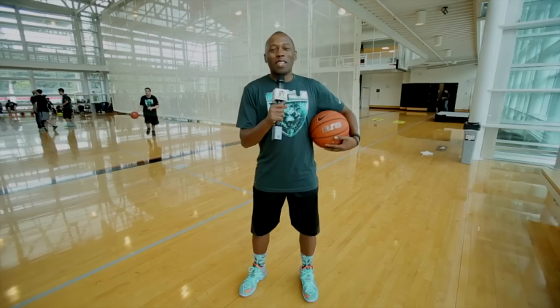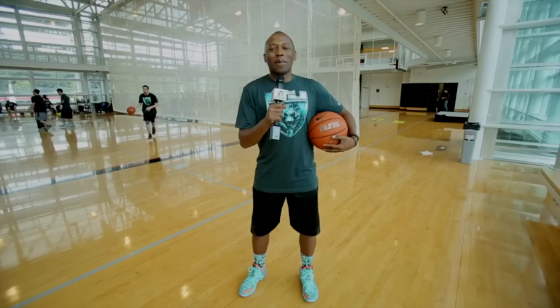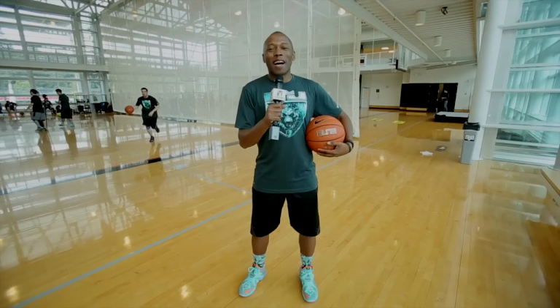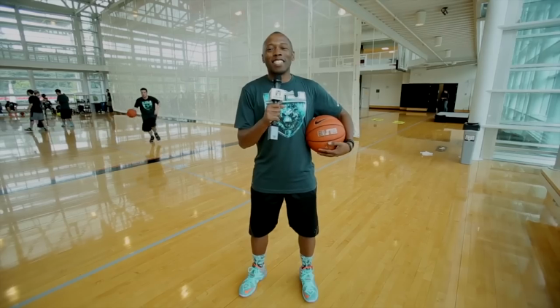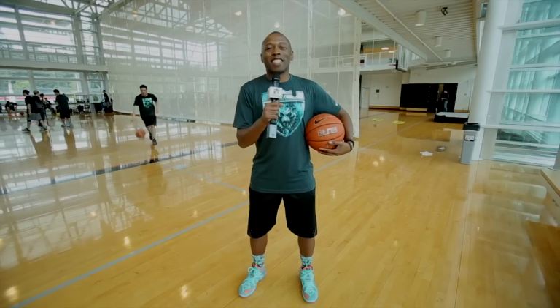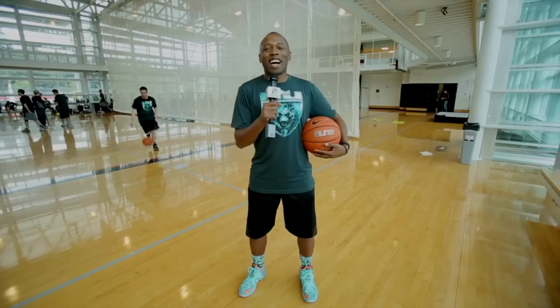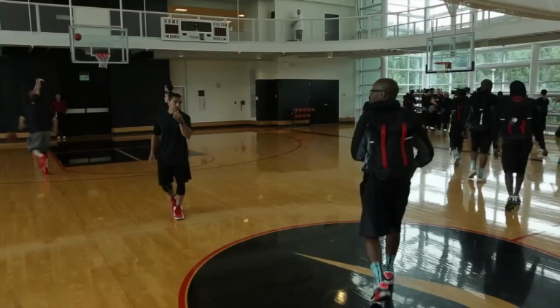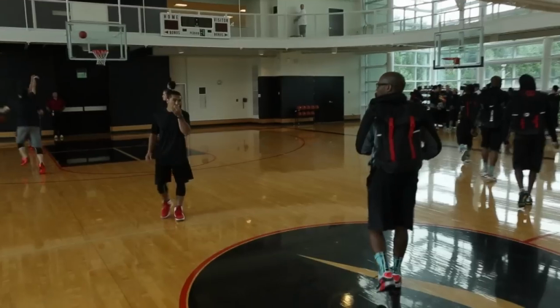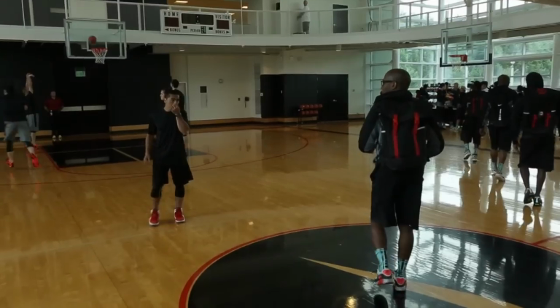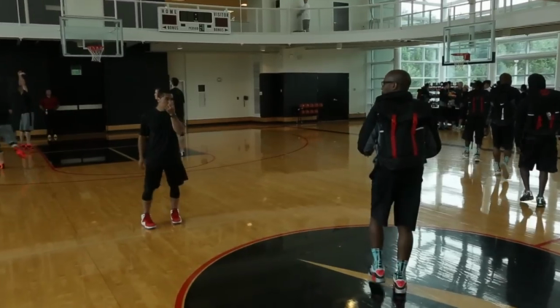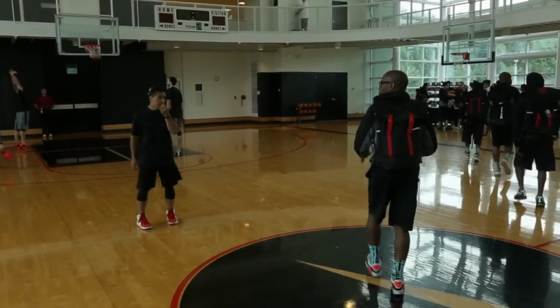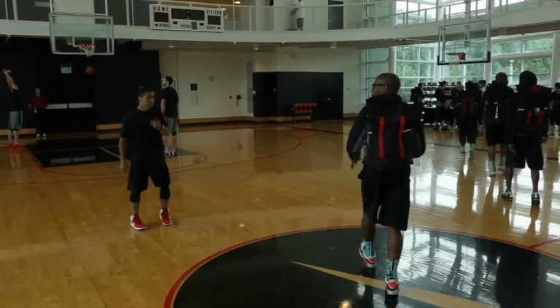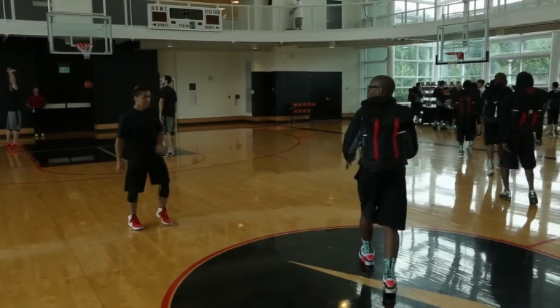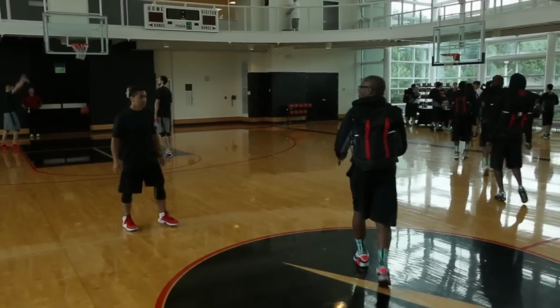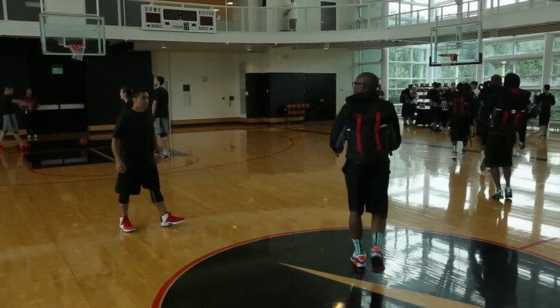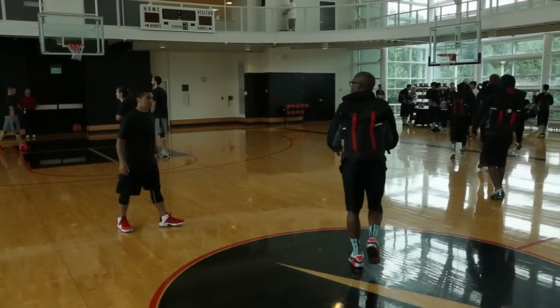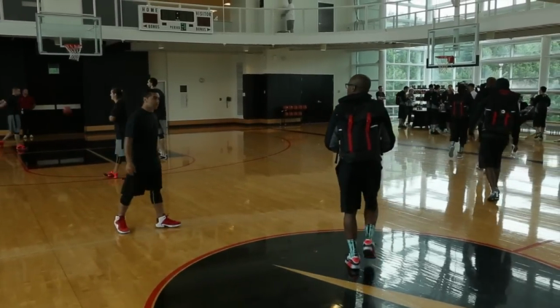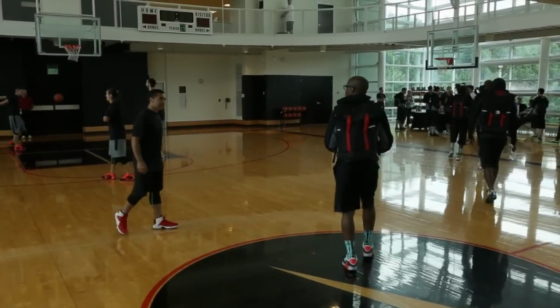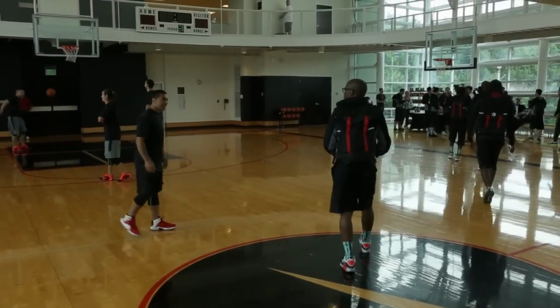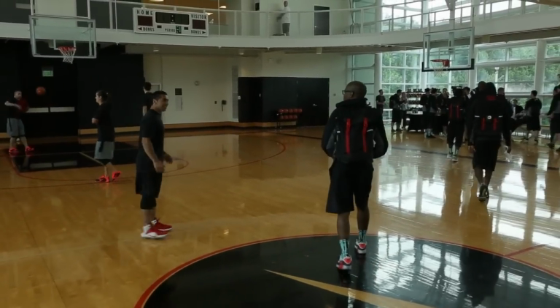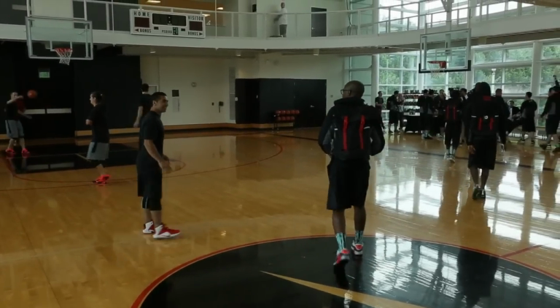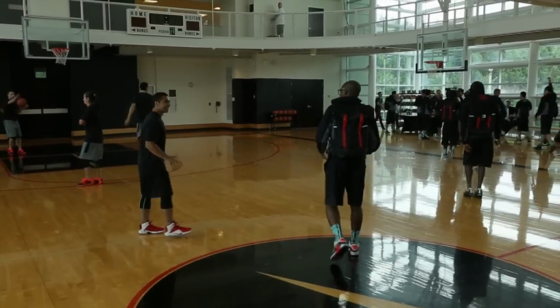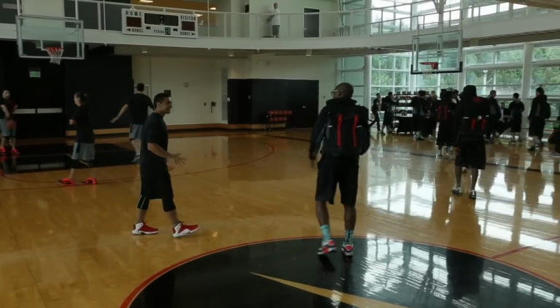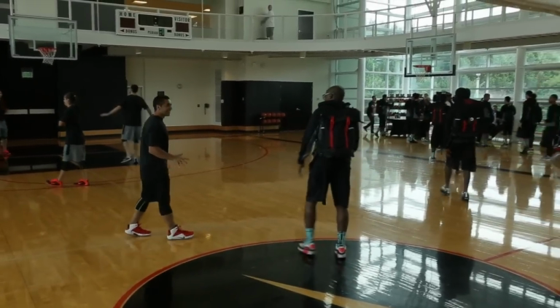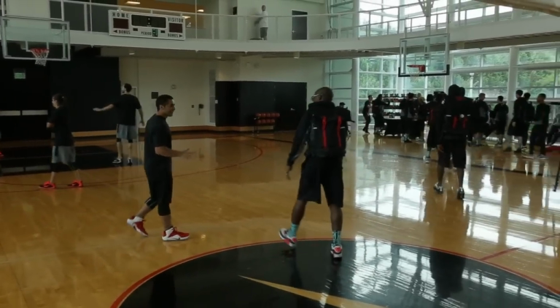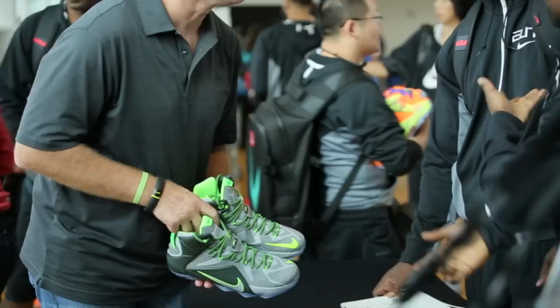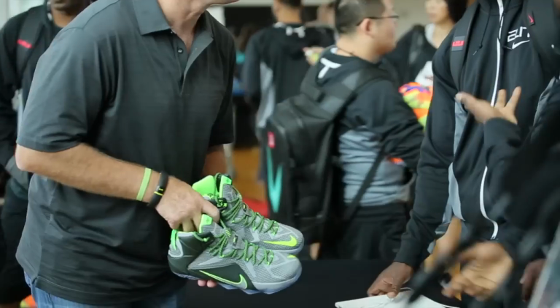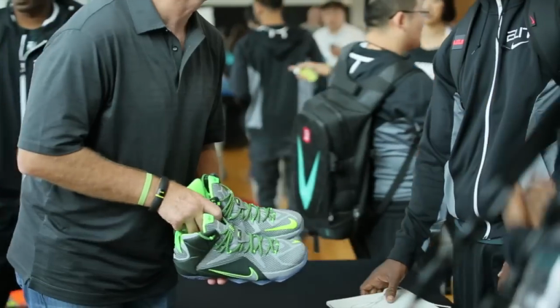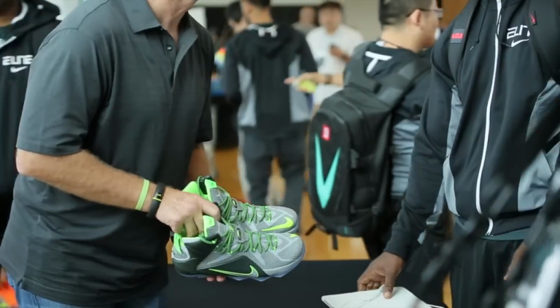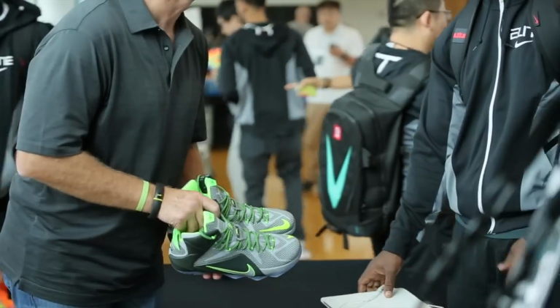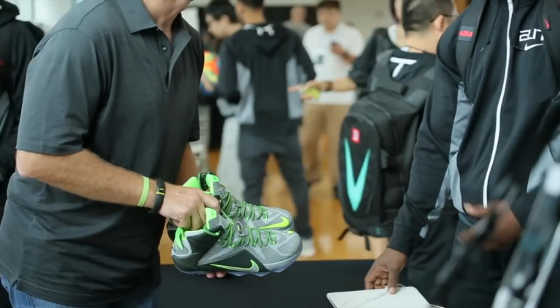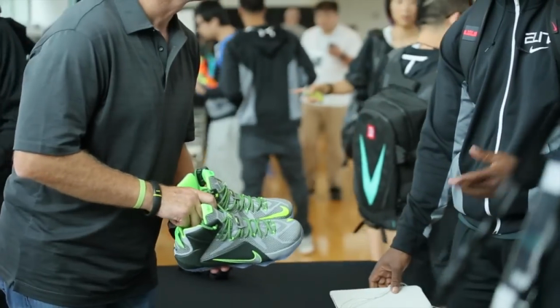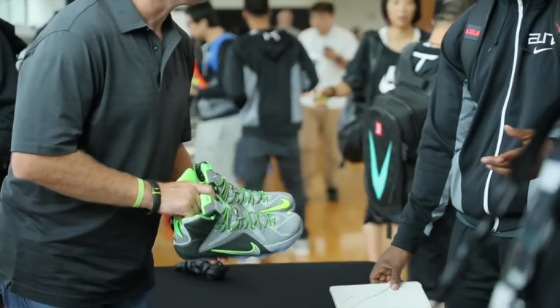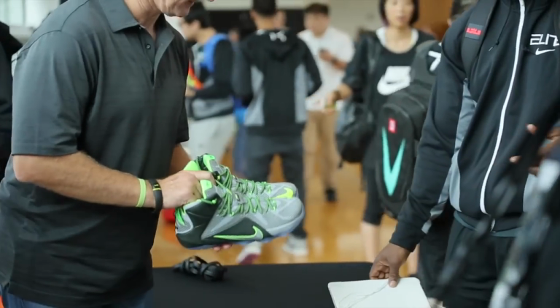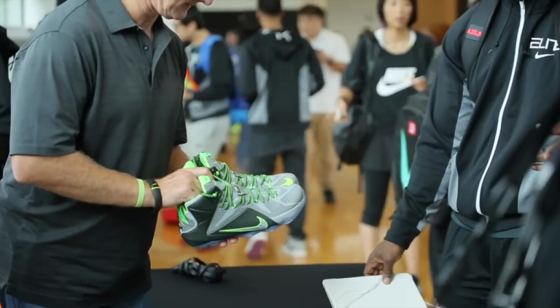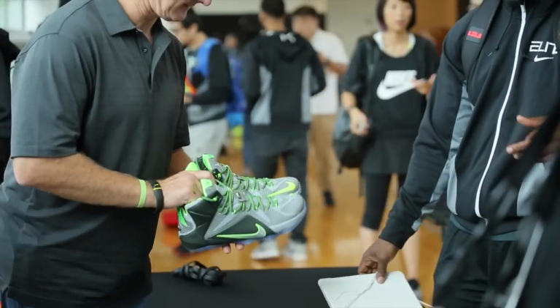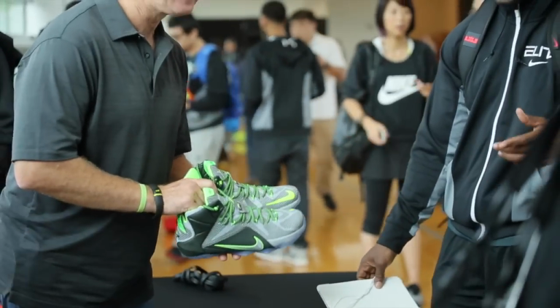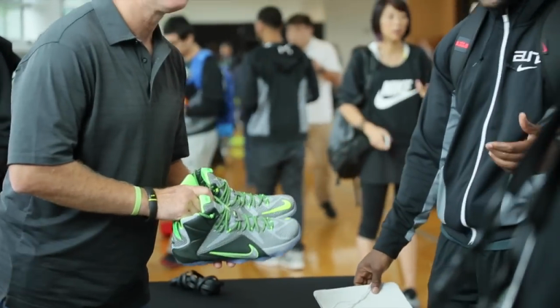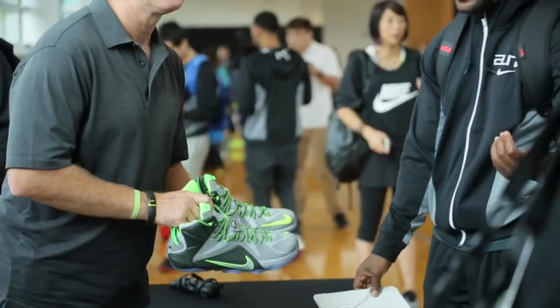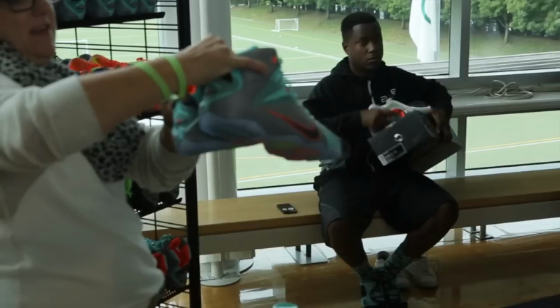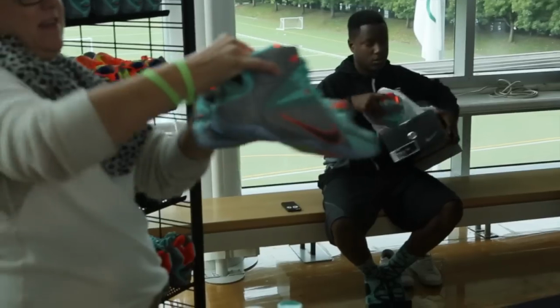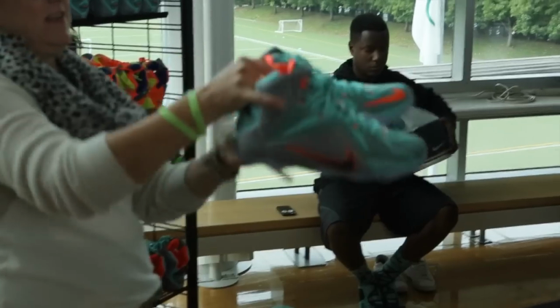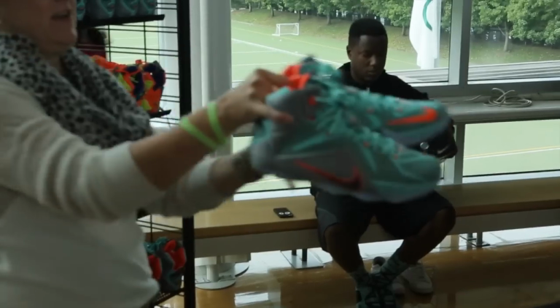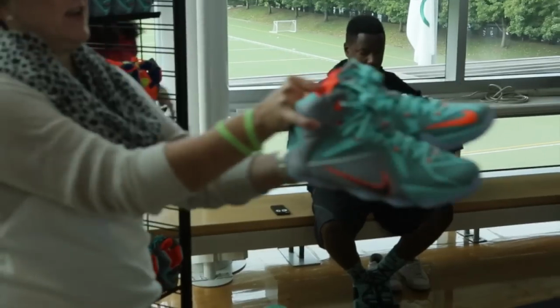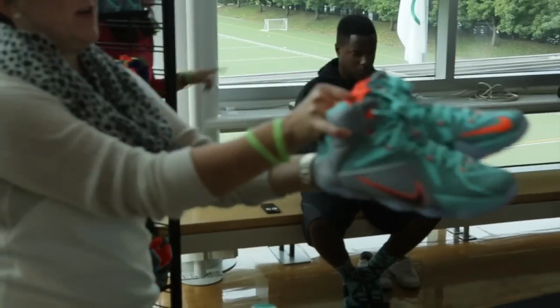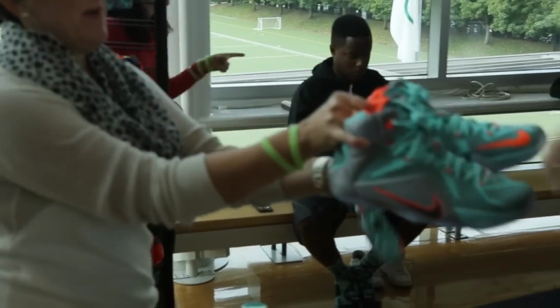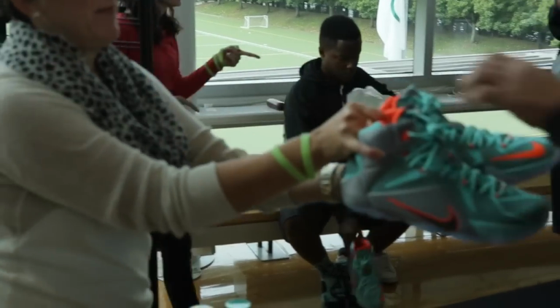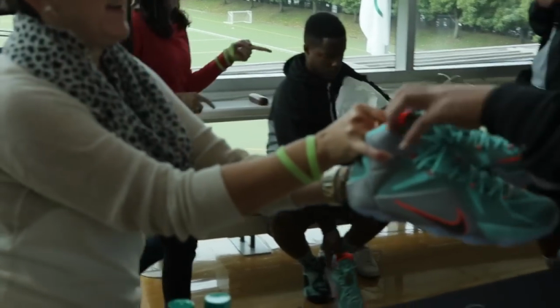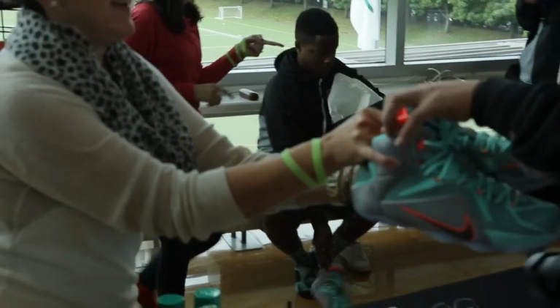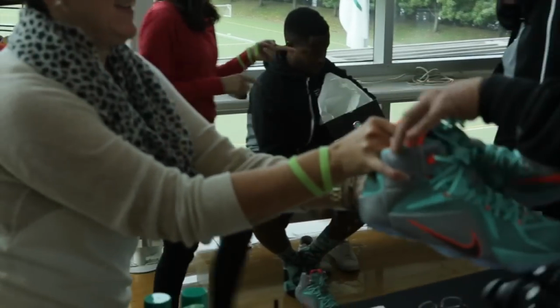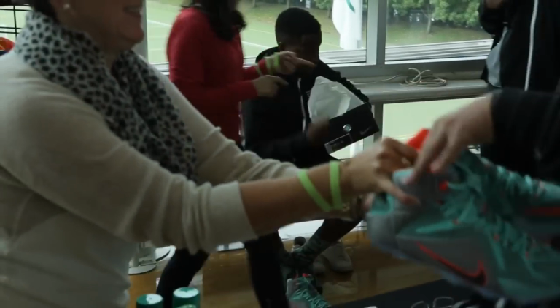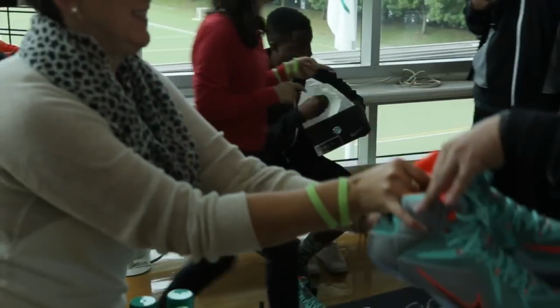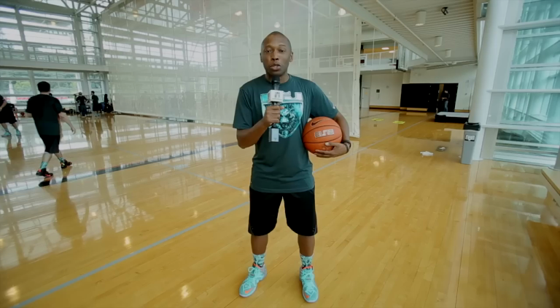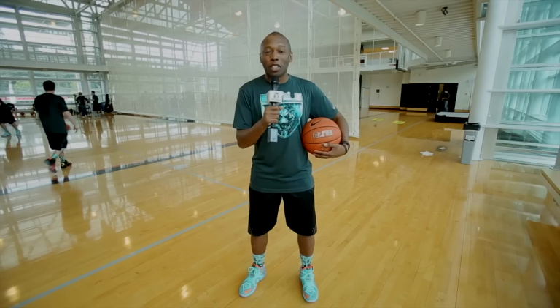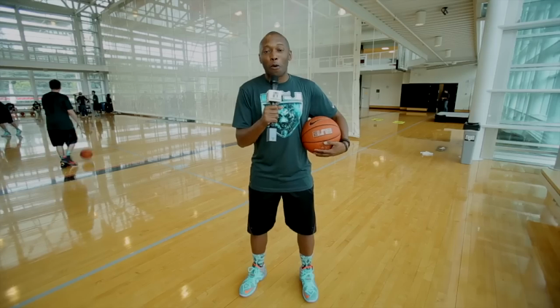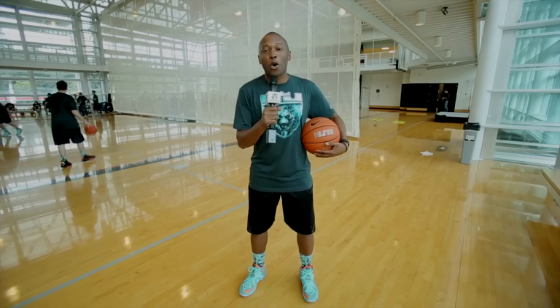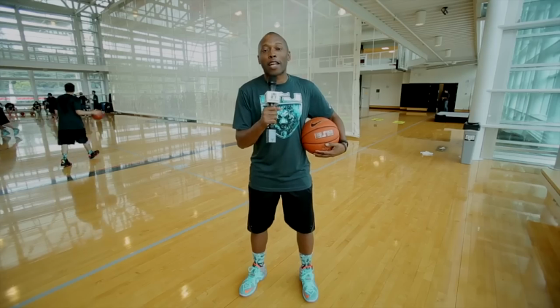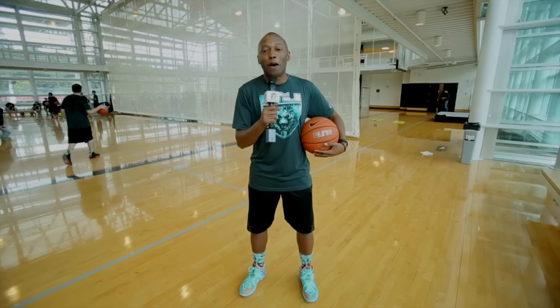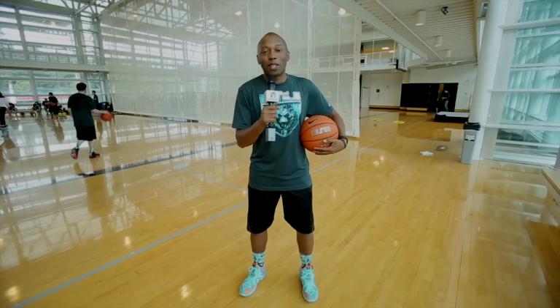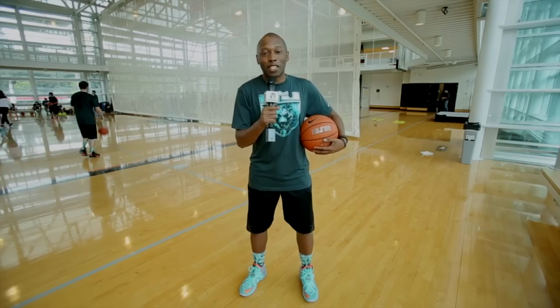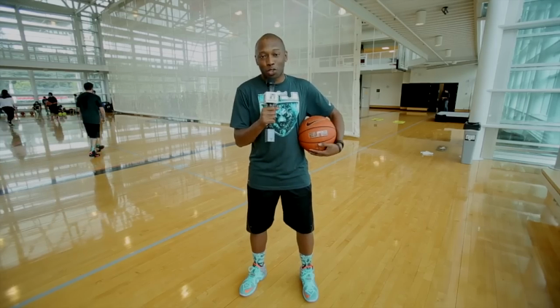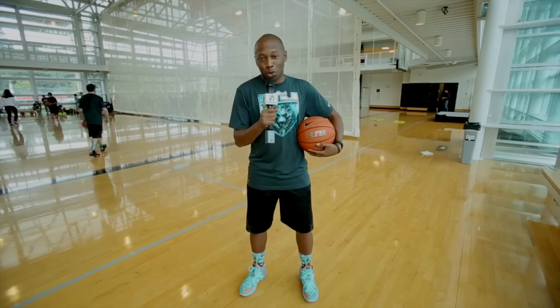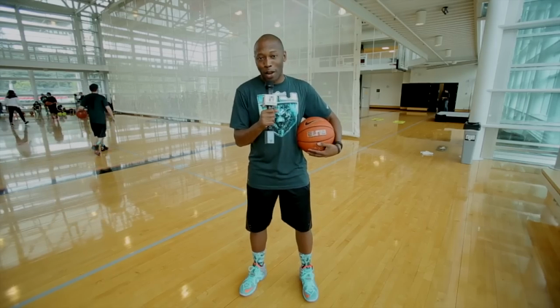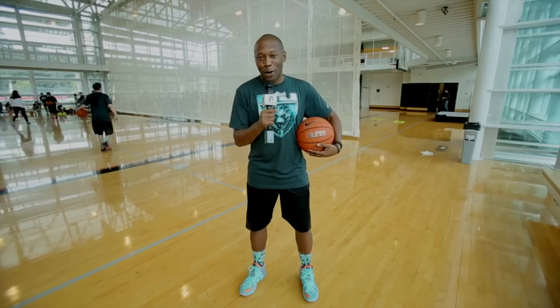What's up guys? It's Jacques Slade. Today we're here at Nike World Headquarters for day two of the LeBron 12 launch. Right now we're going to go try on the shoes and work out with his trainer.